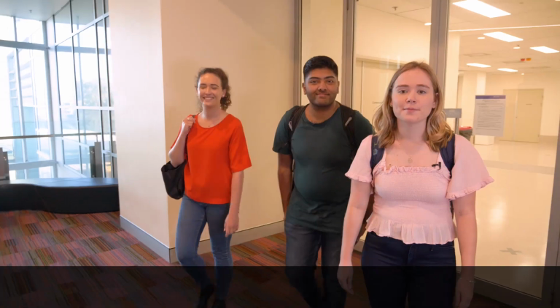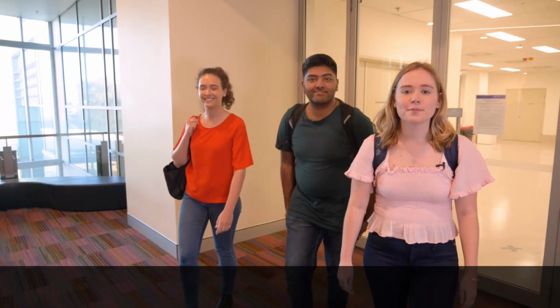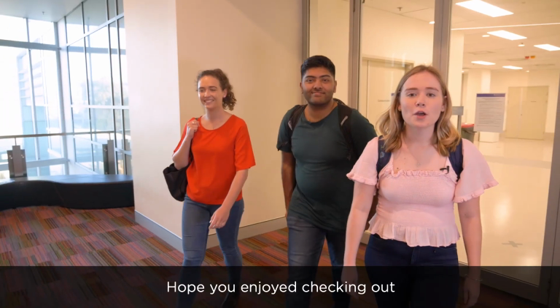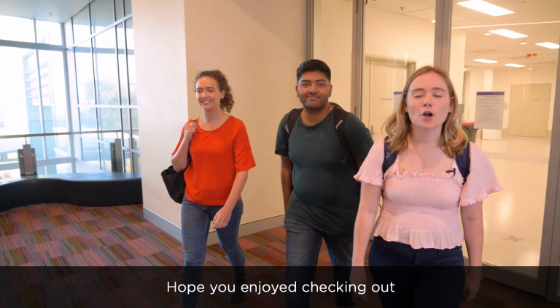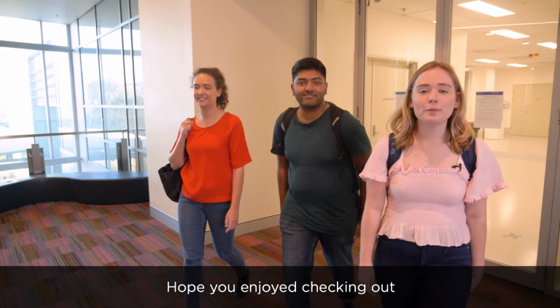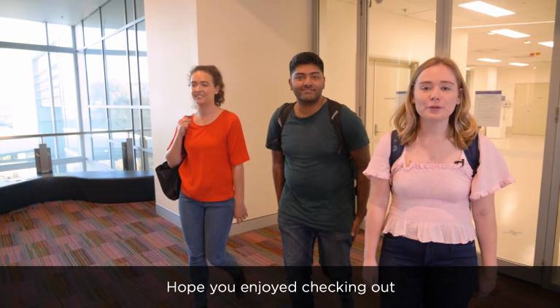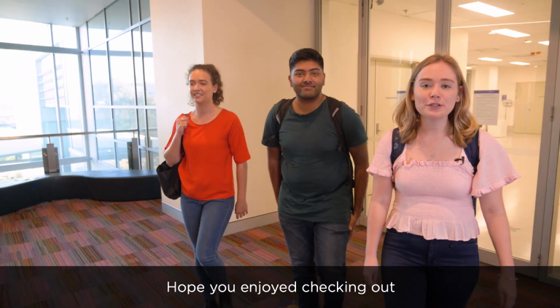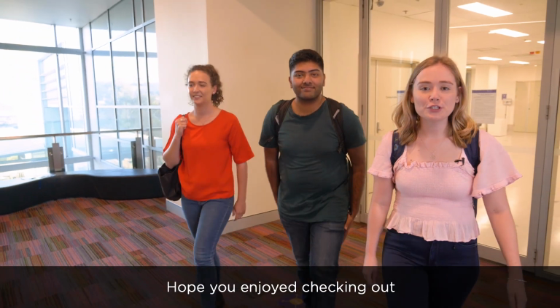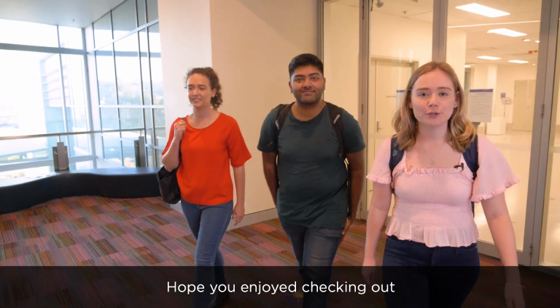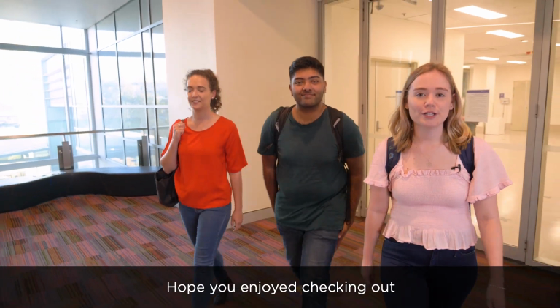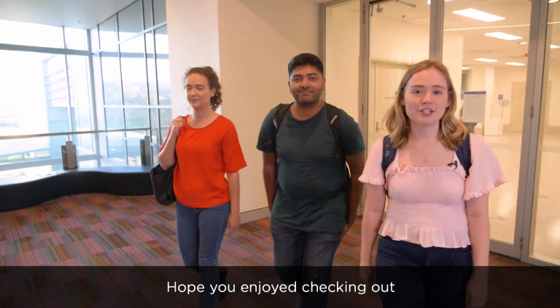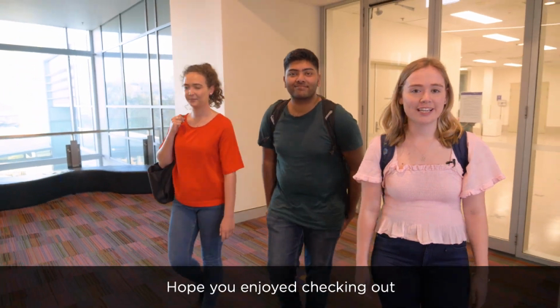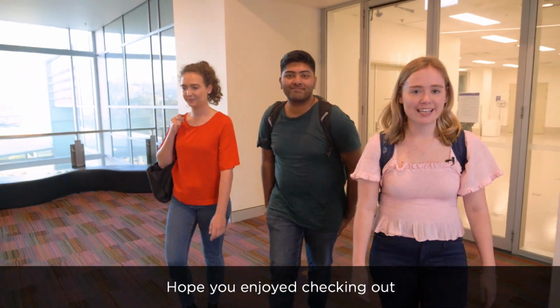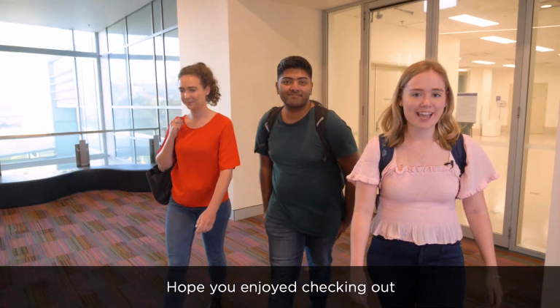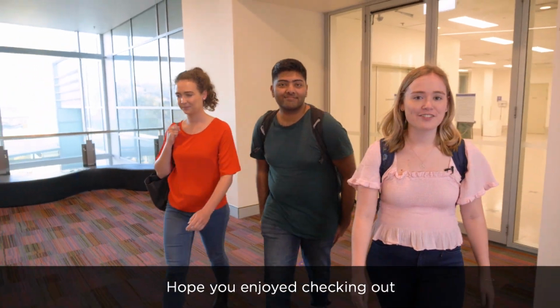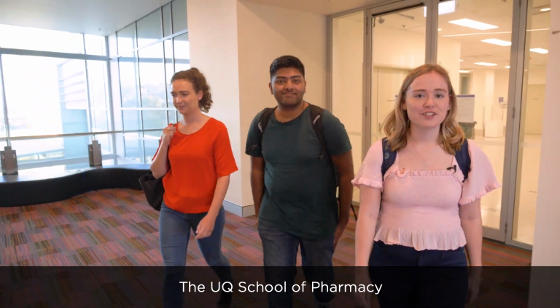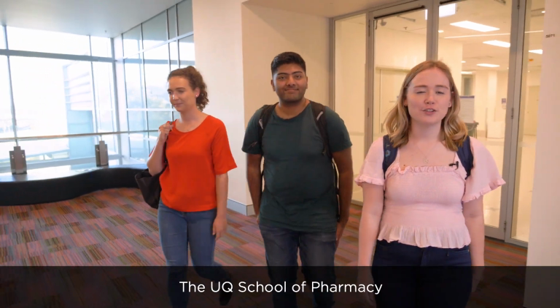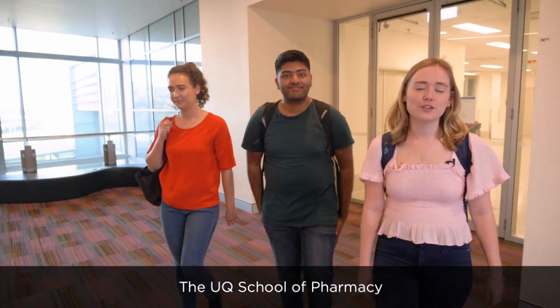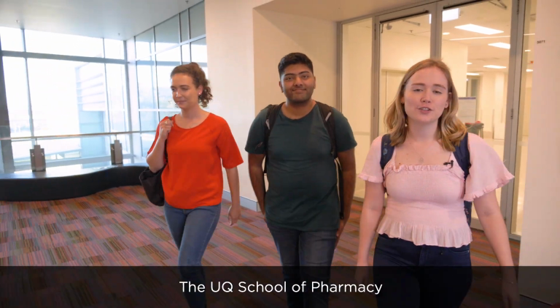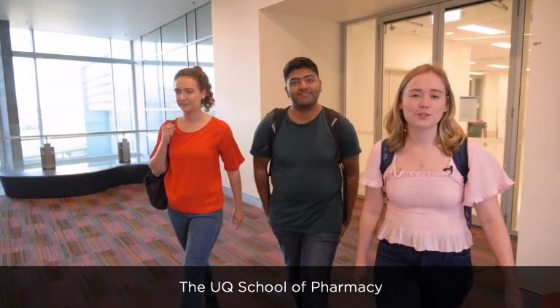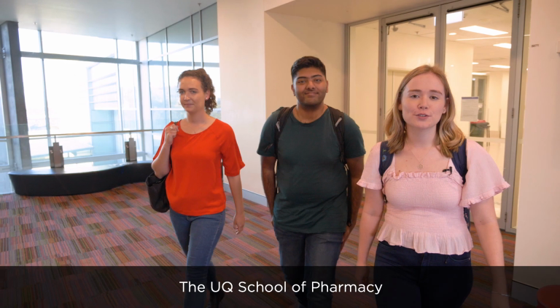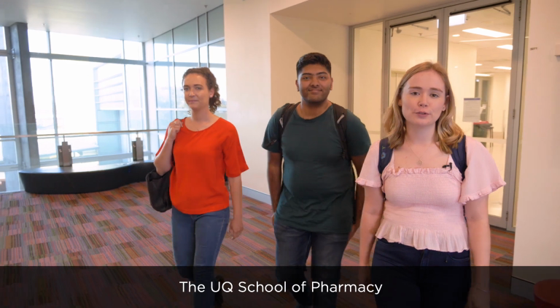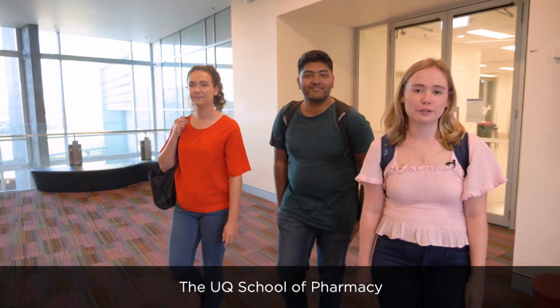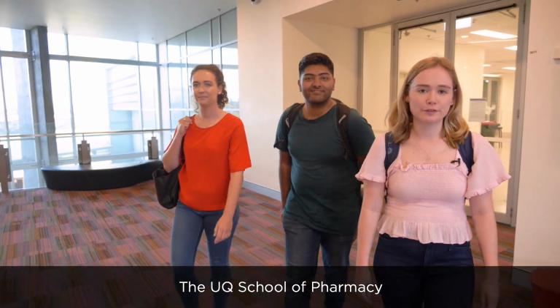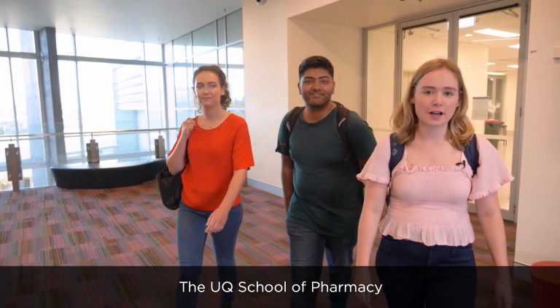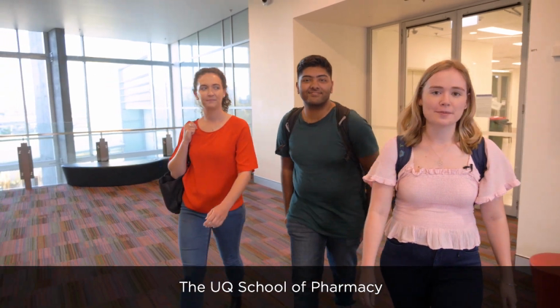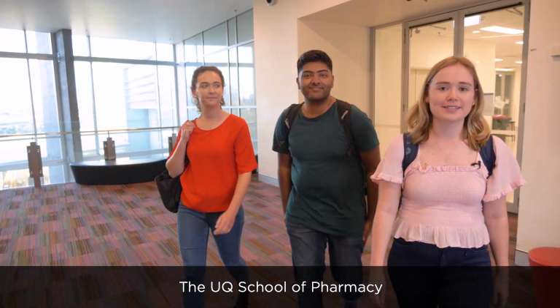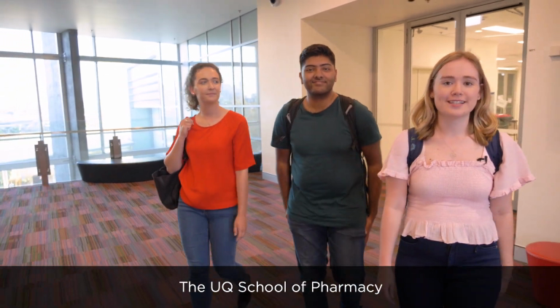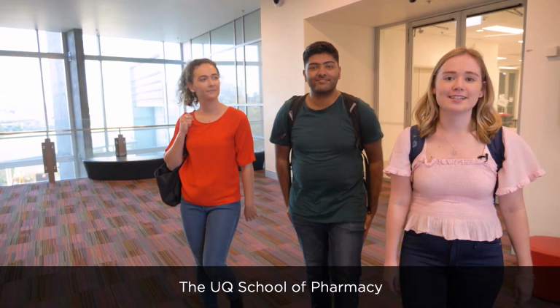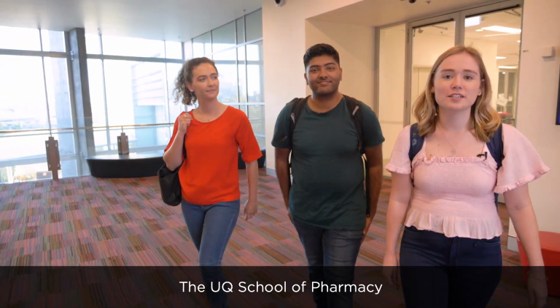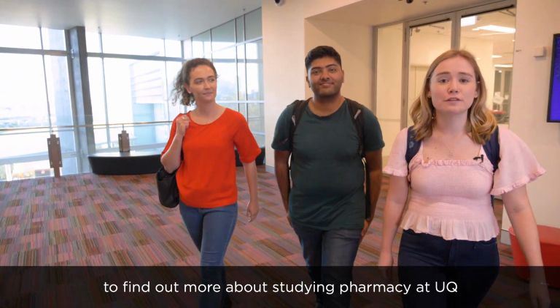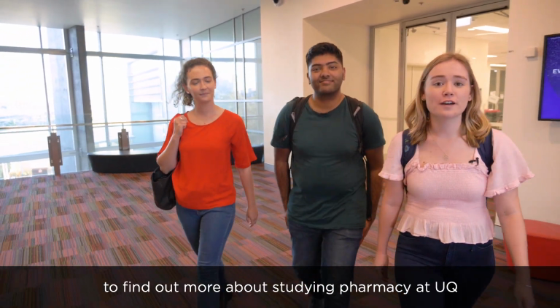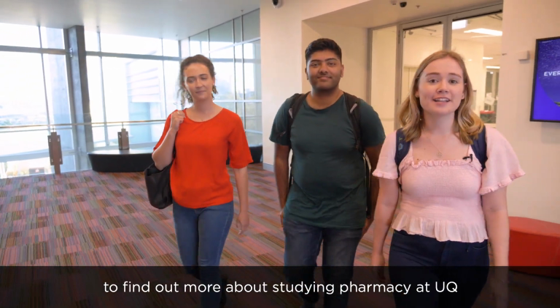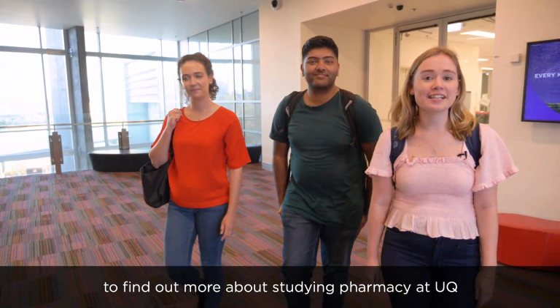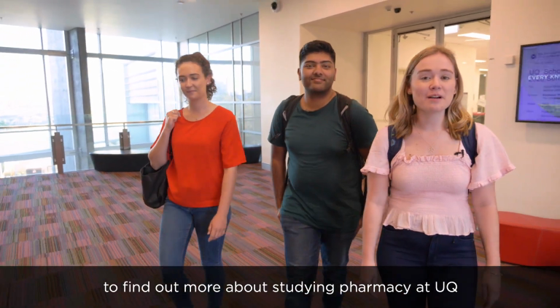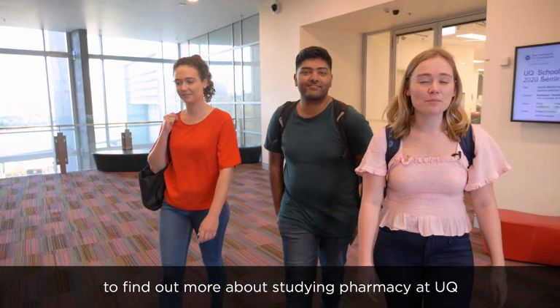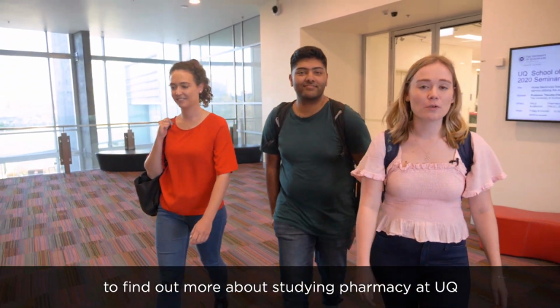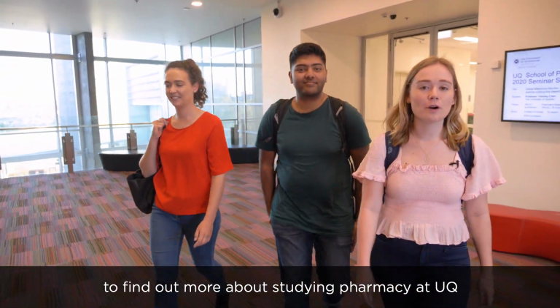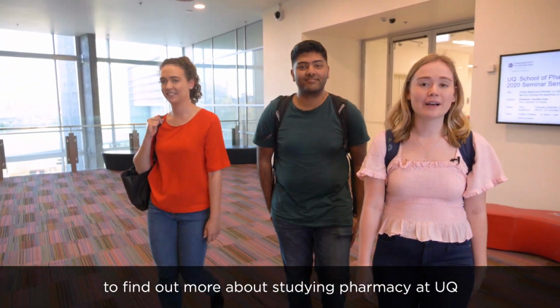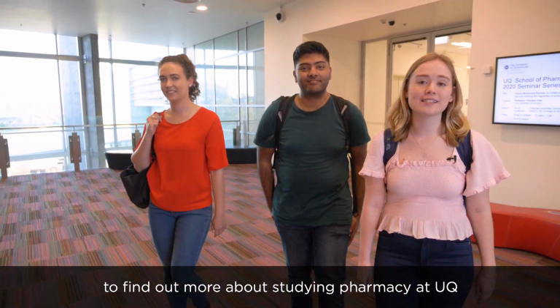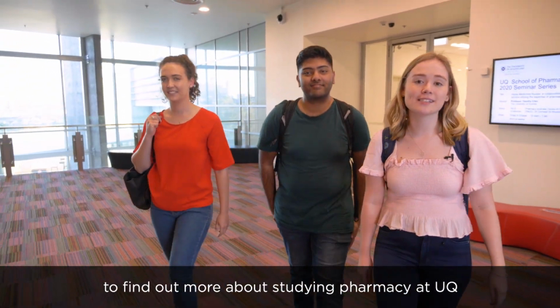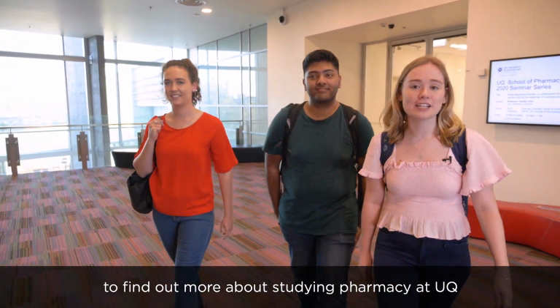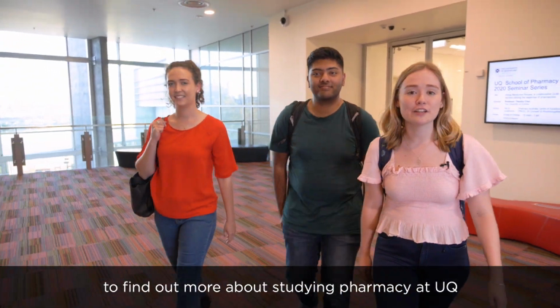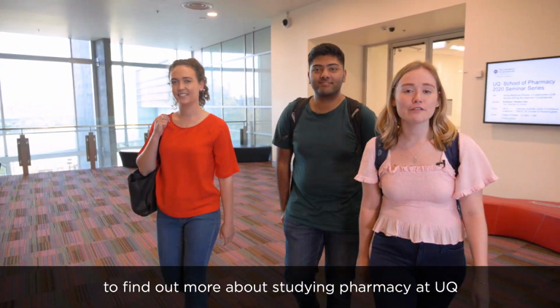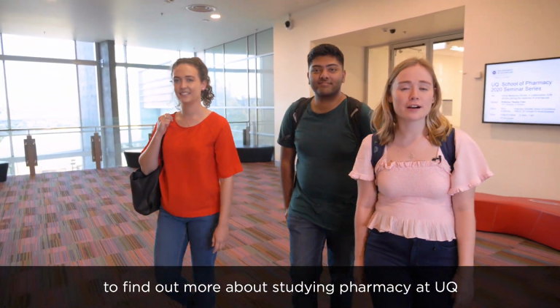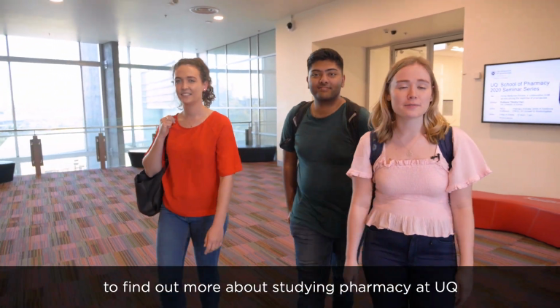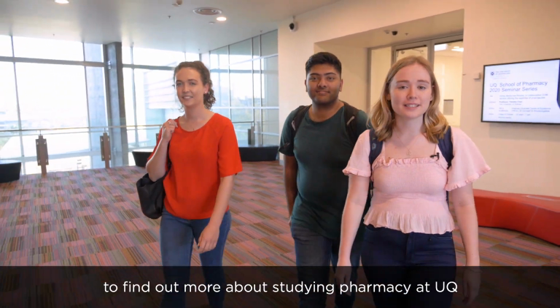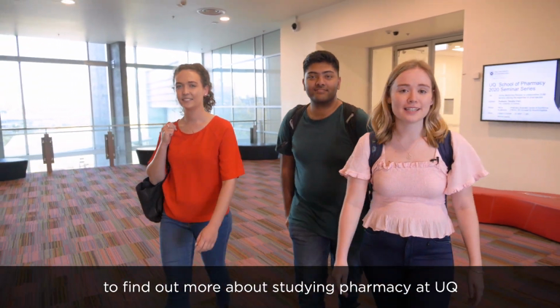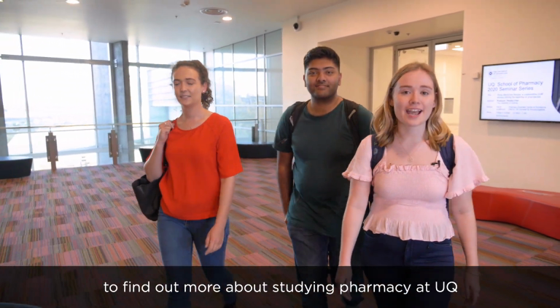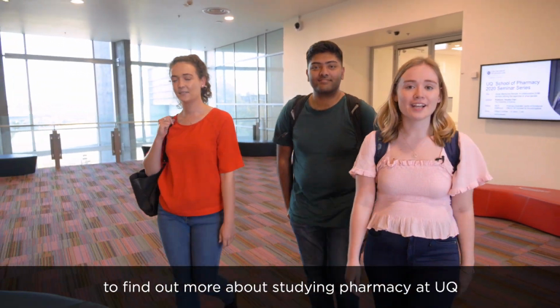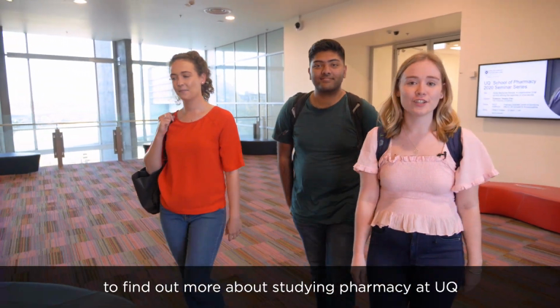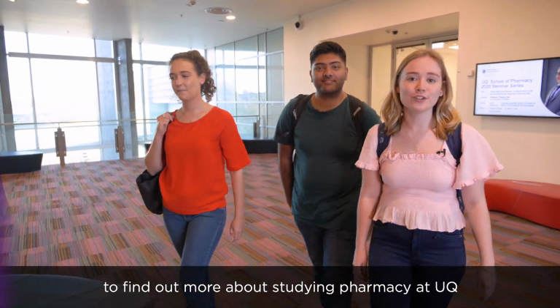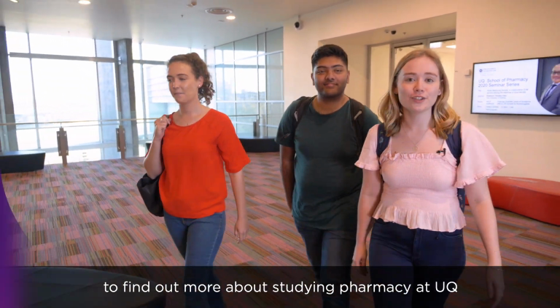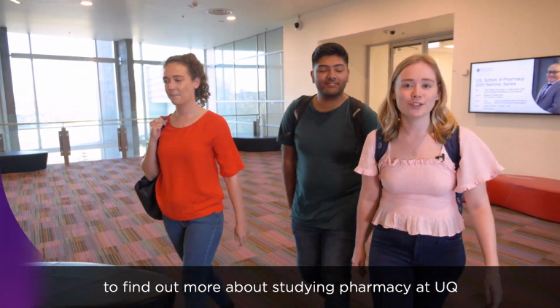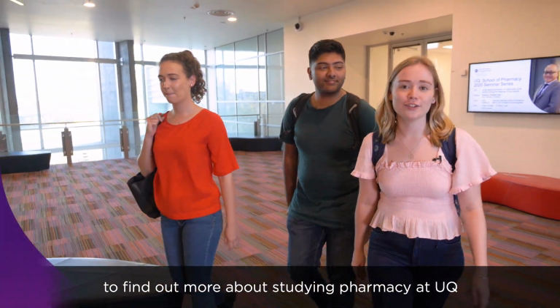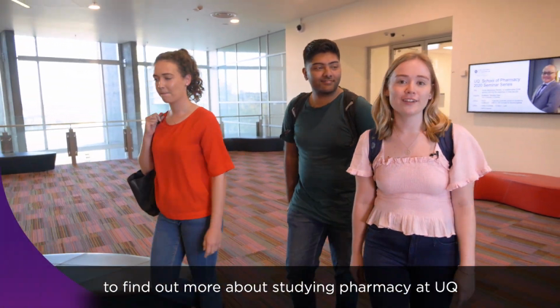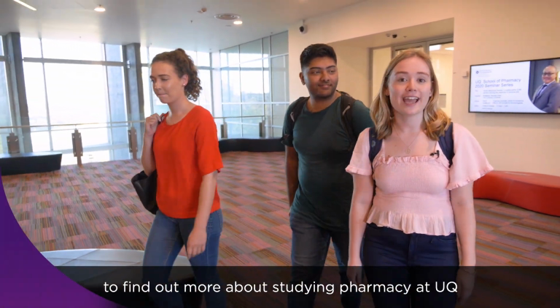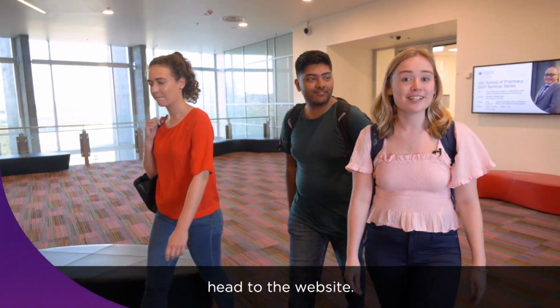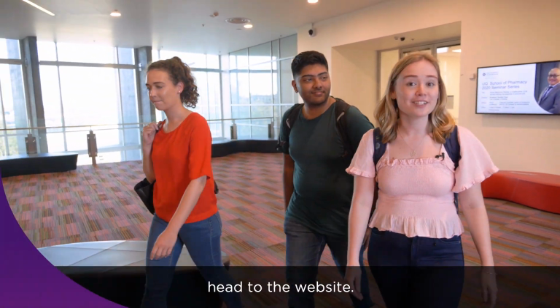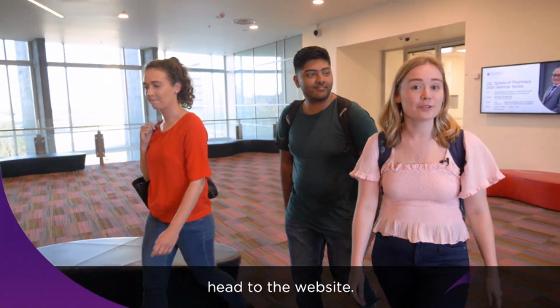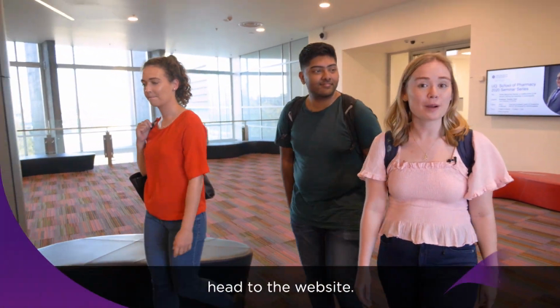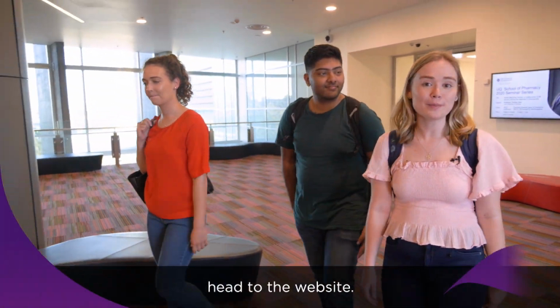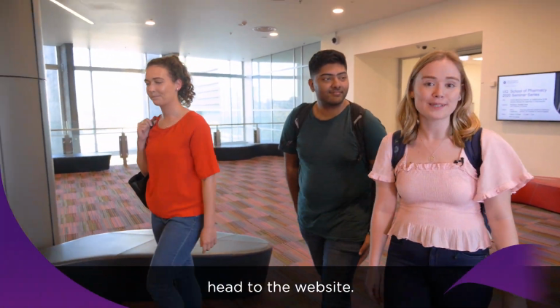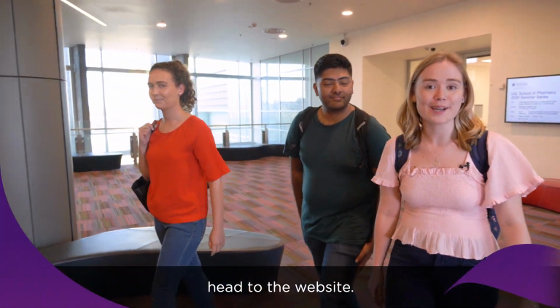Hope you enjoyed checking out the UQ School of Pharmacy. To find out more about studying pharmacy at UQ, head to the website.